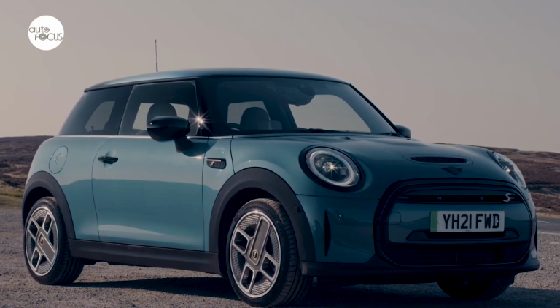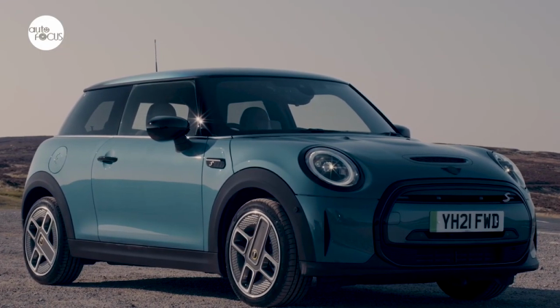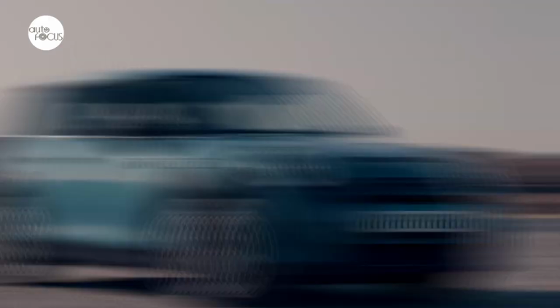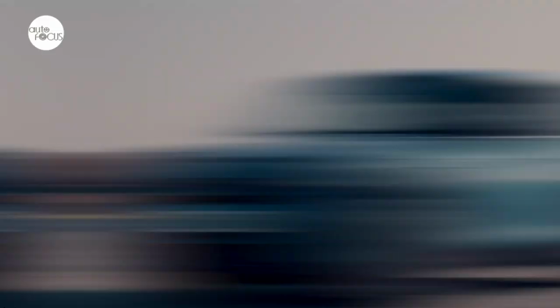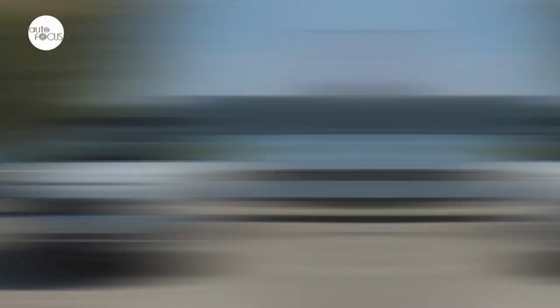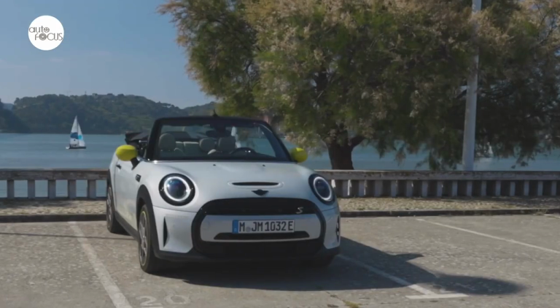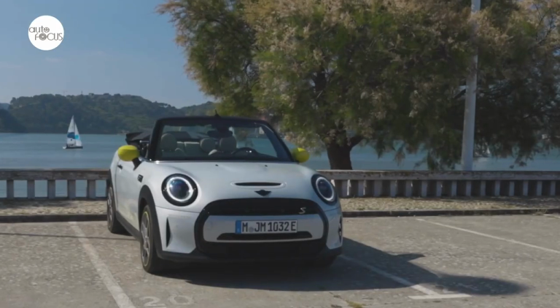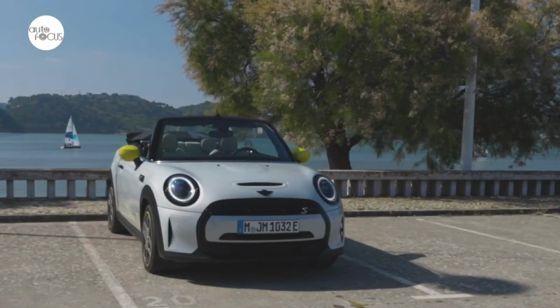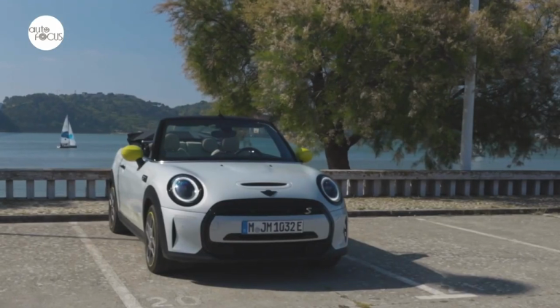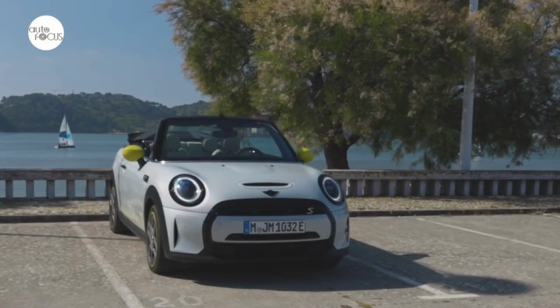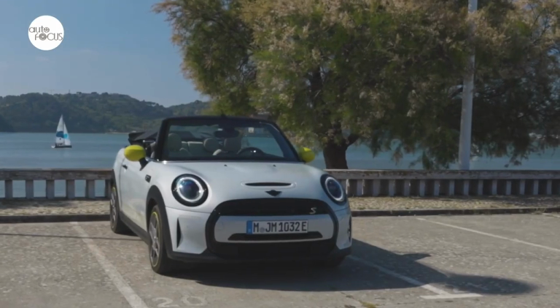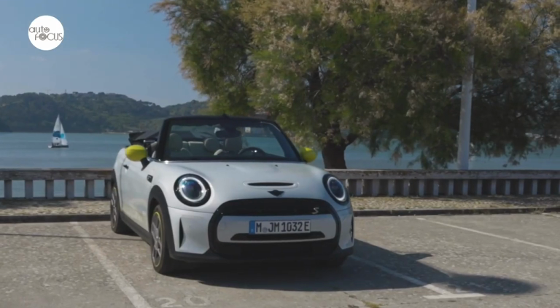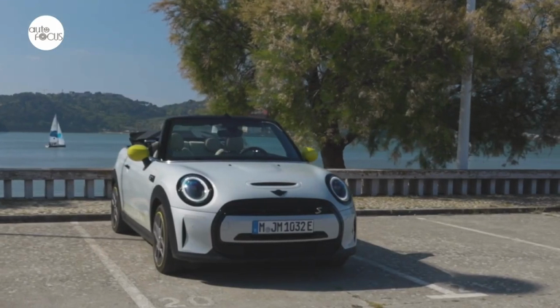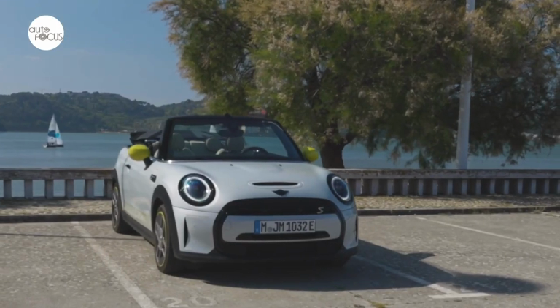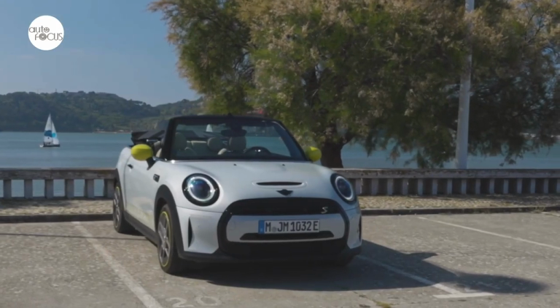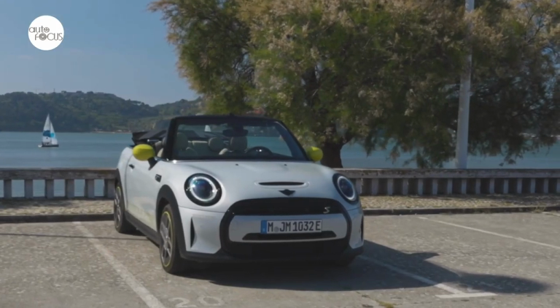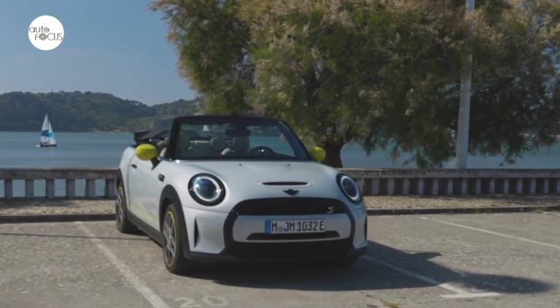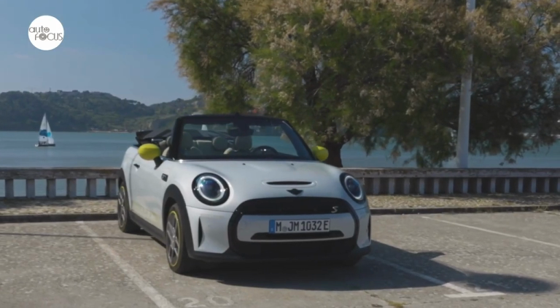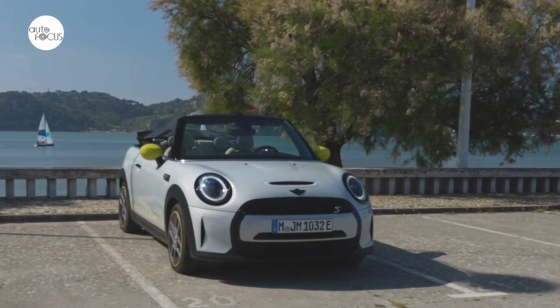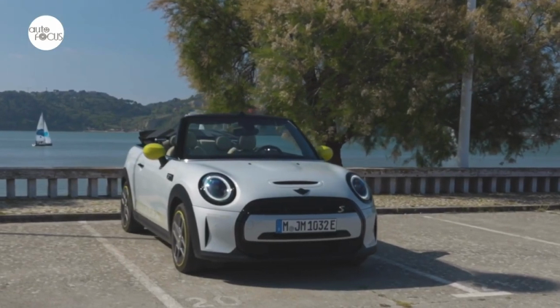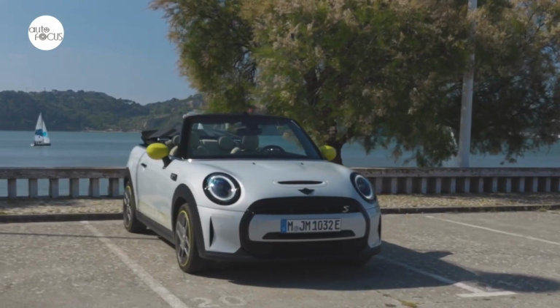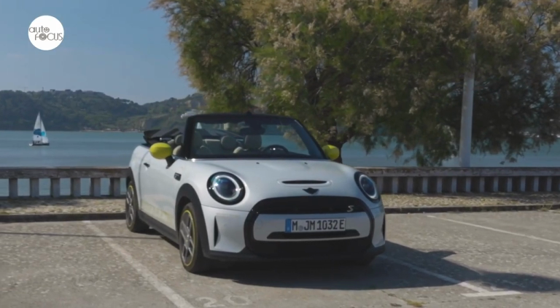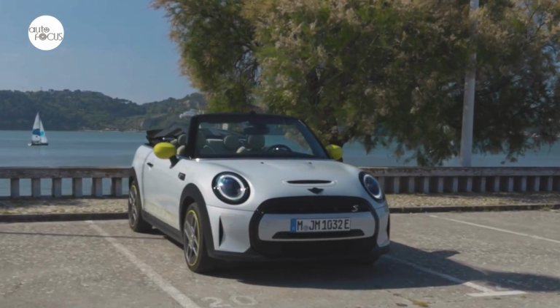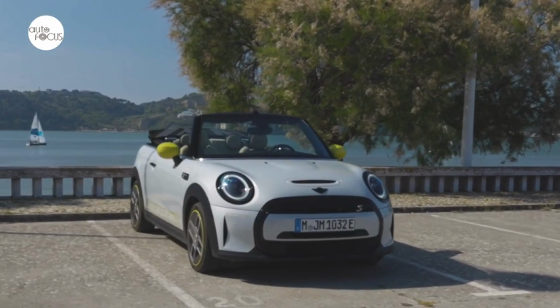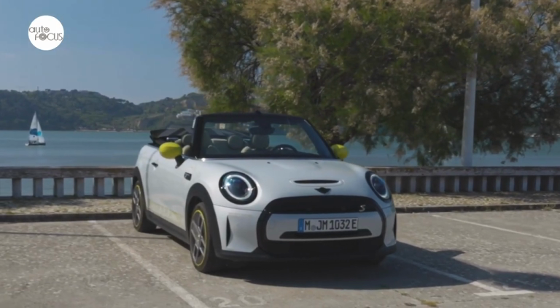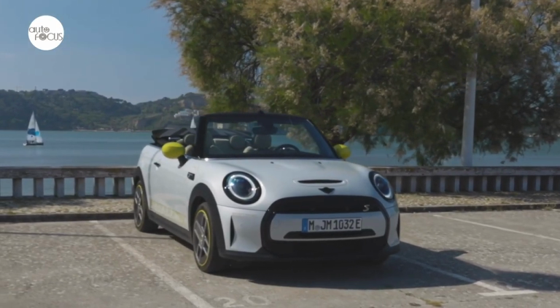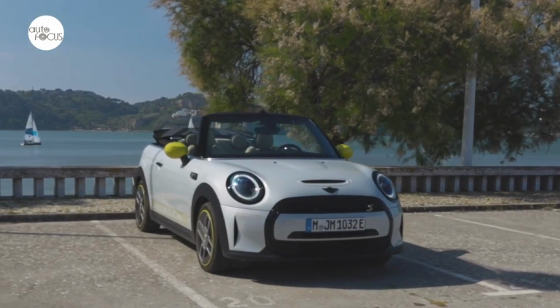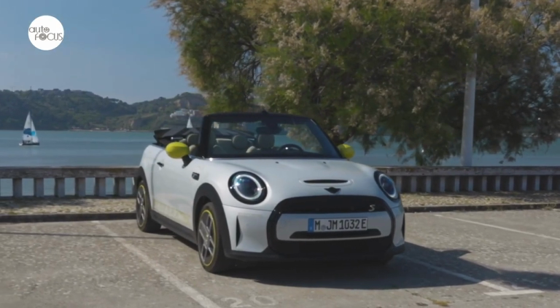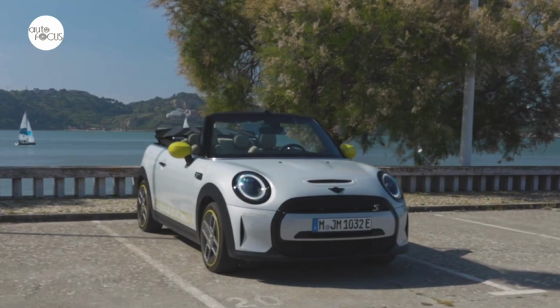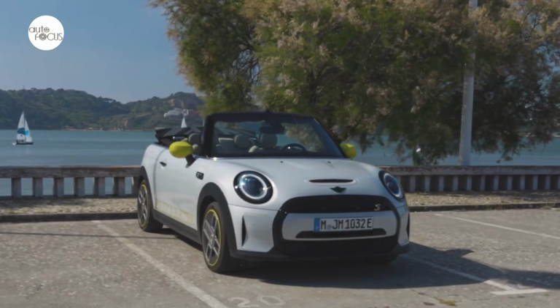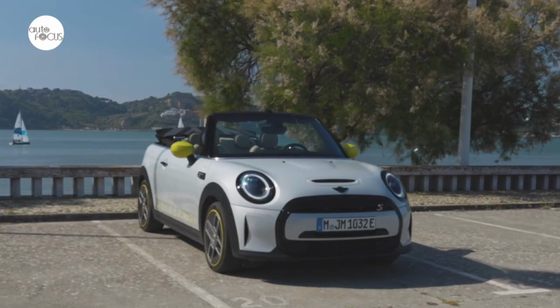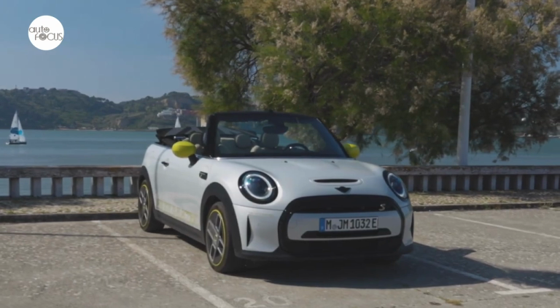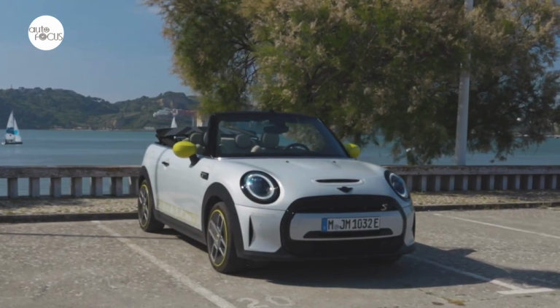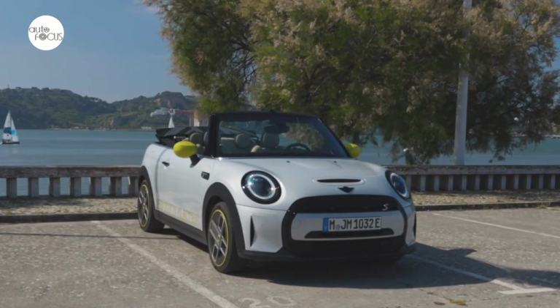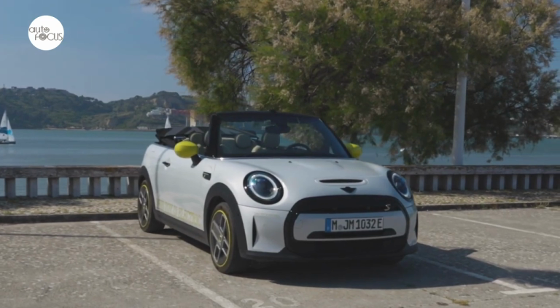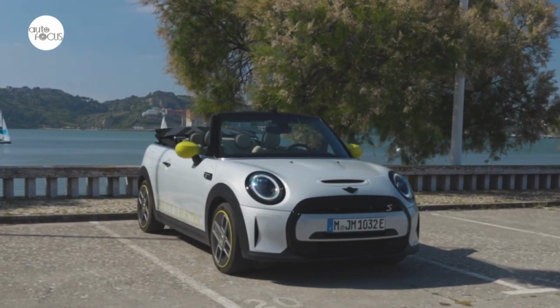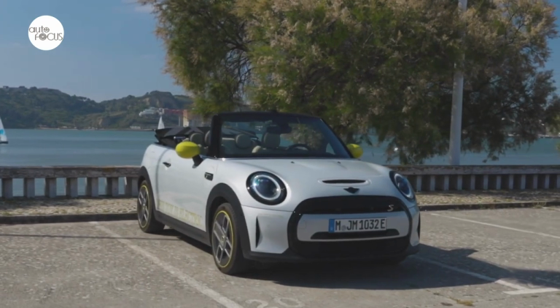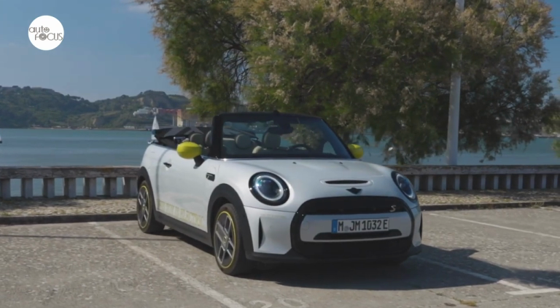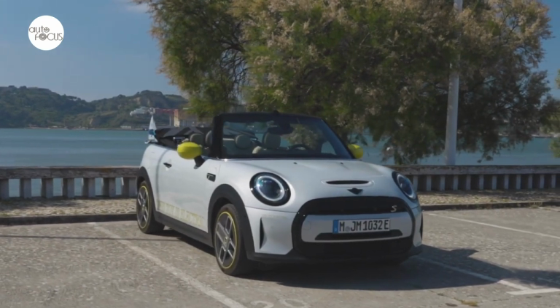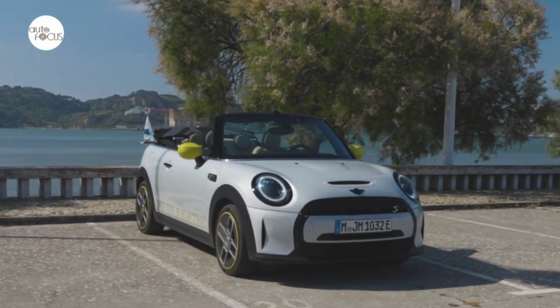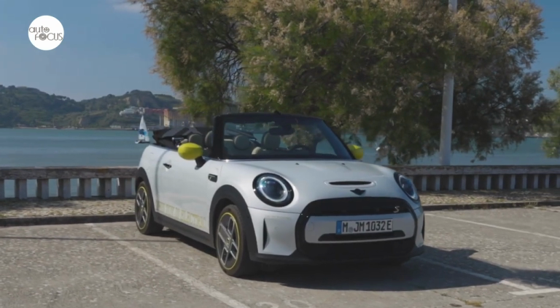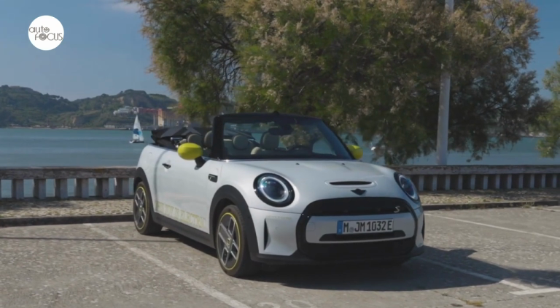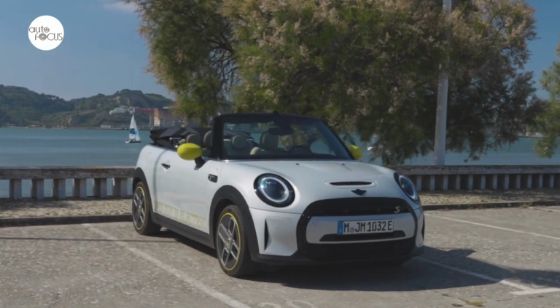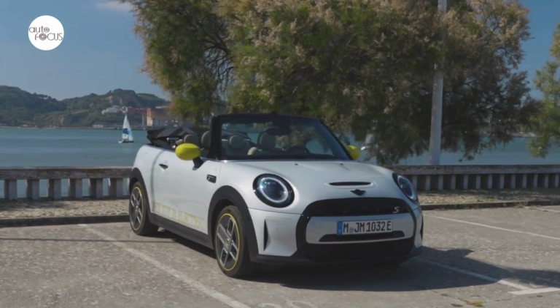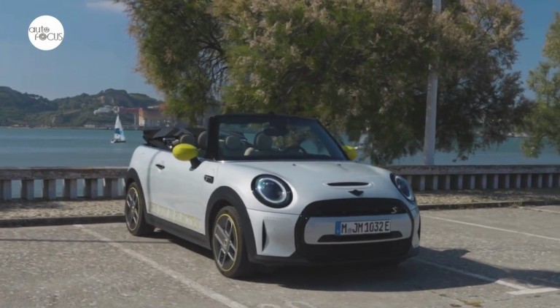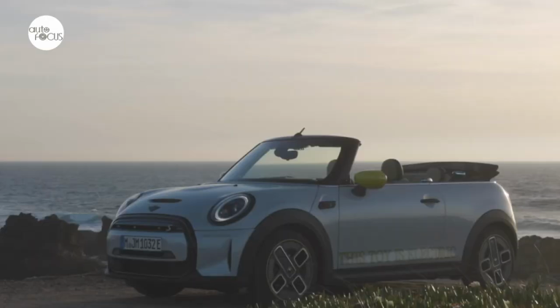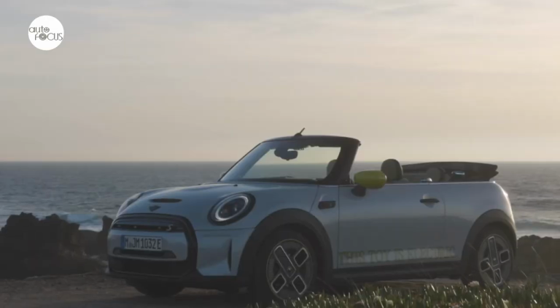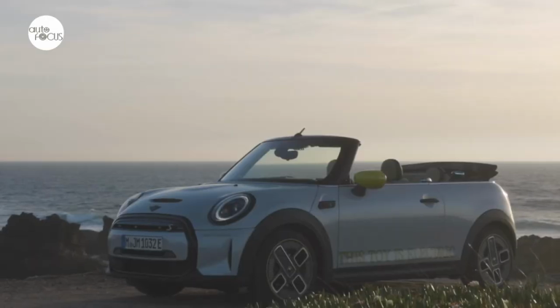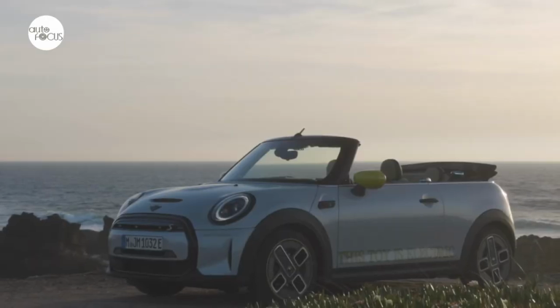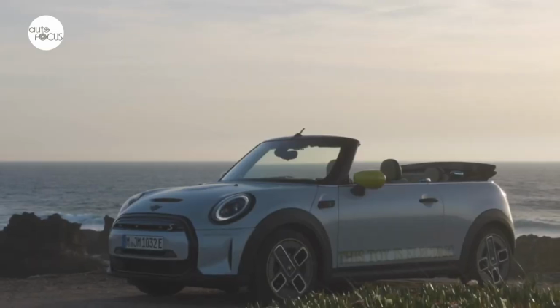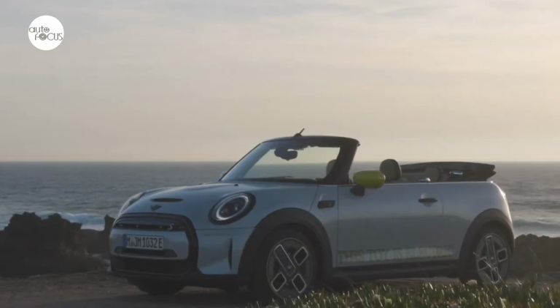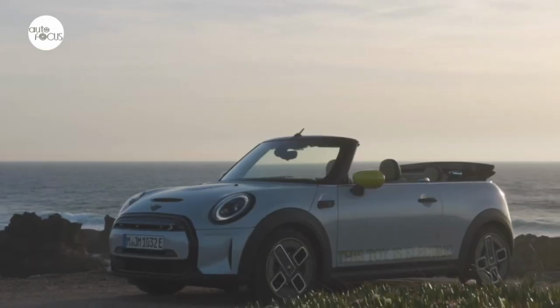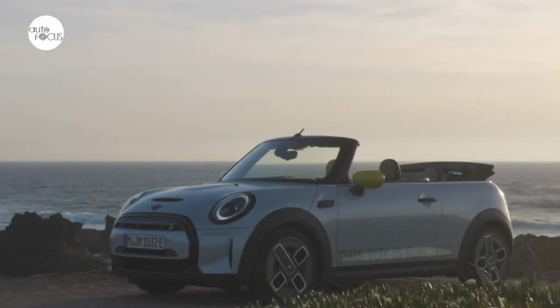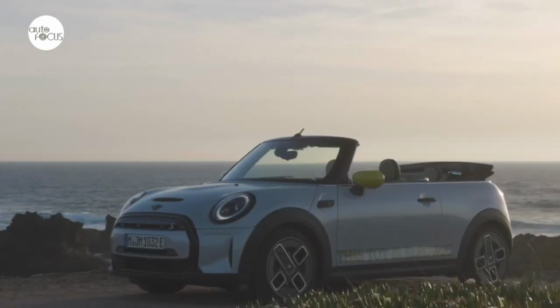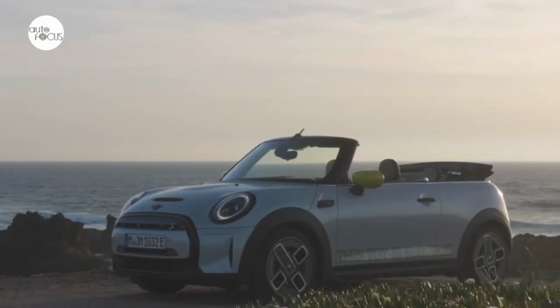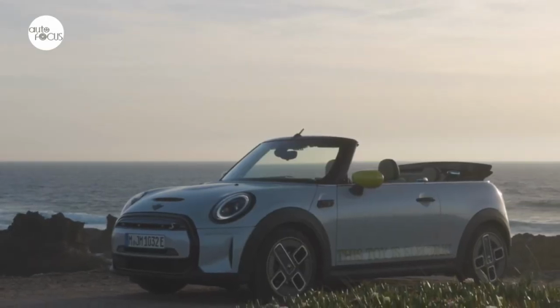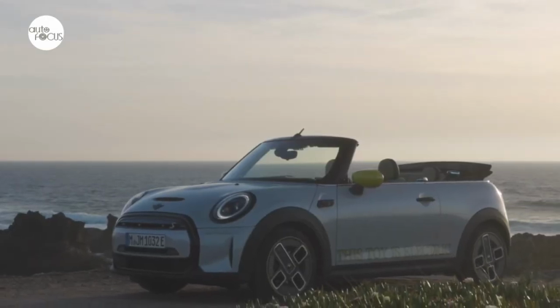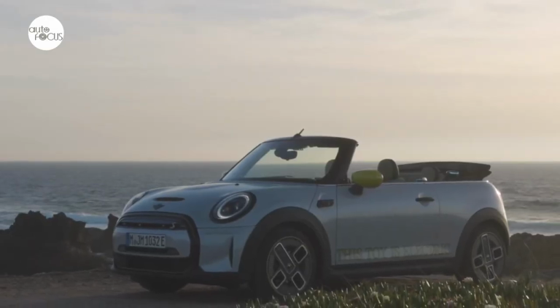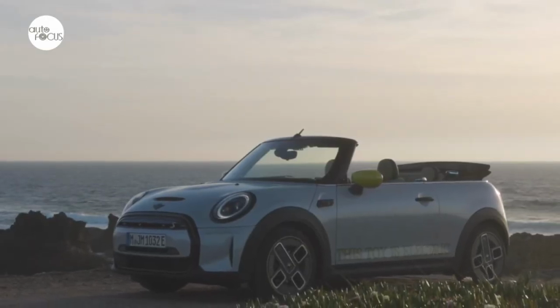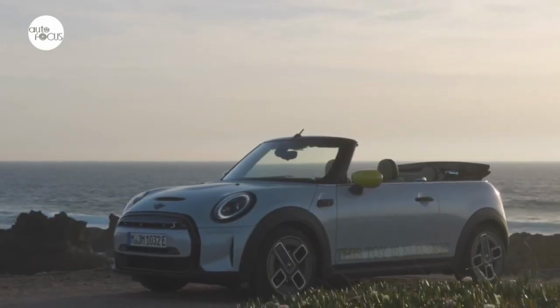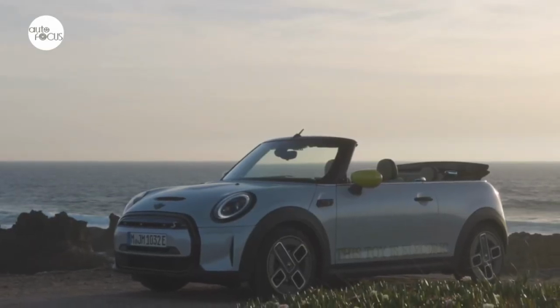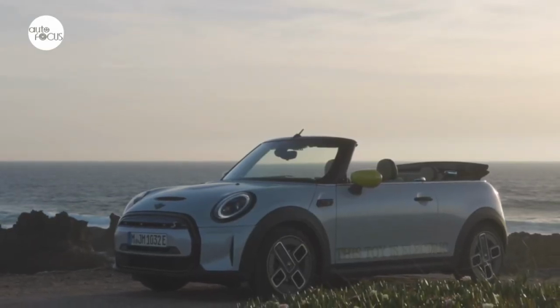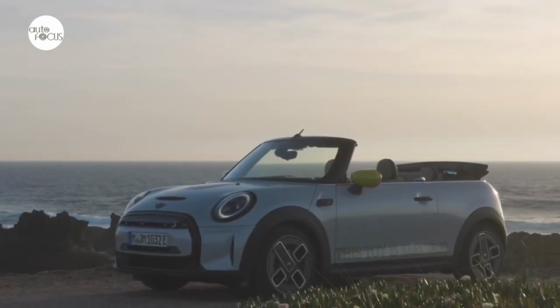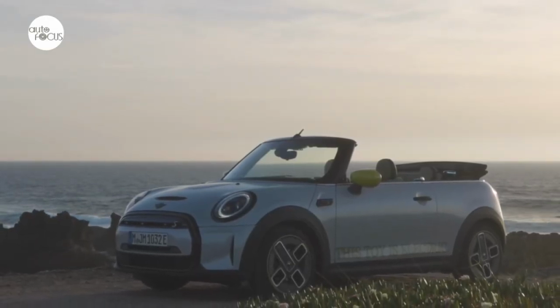Mini is going ahead with a small series of all-electric Mini Convertible, representing another big step in the direction of electric mobility.